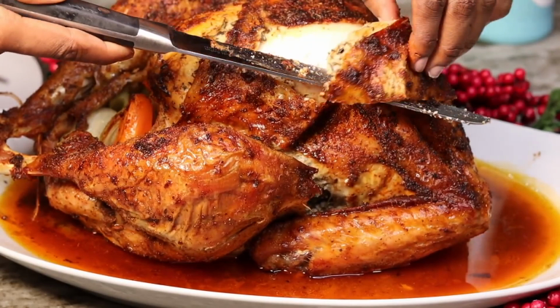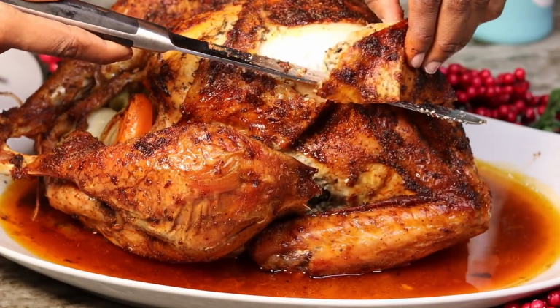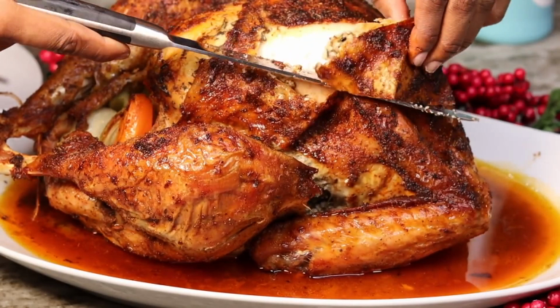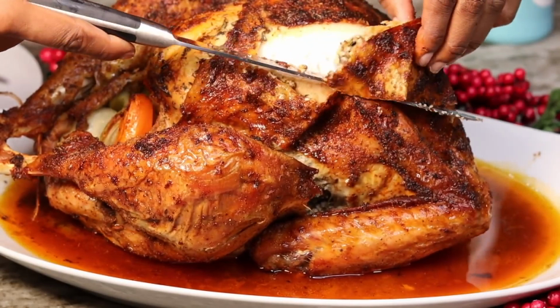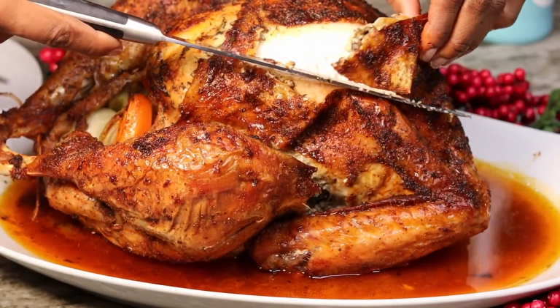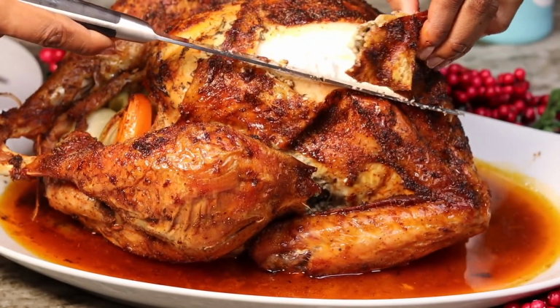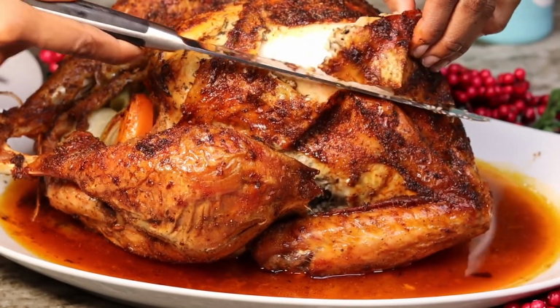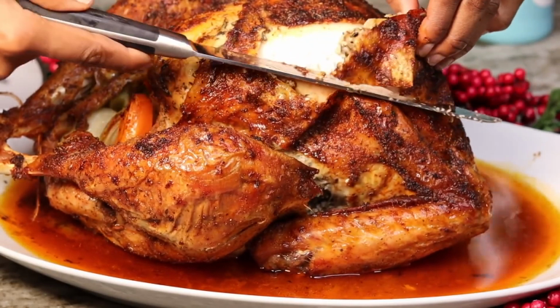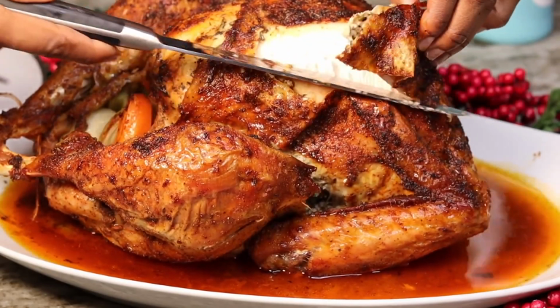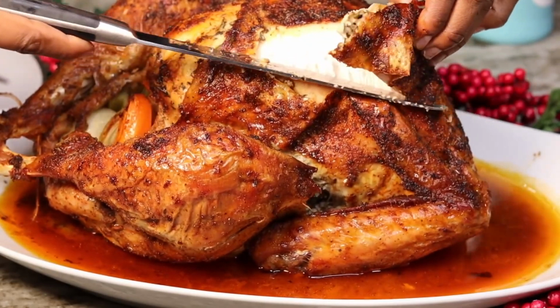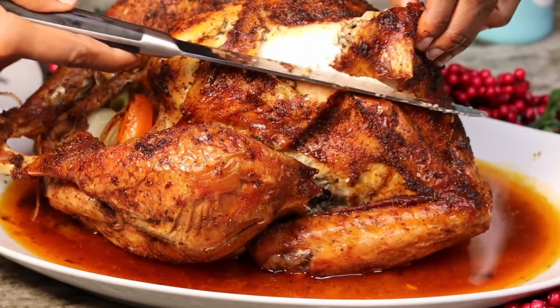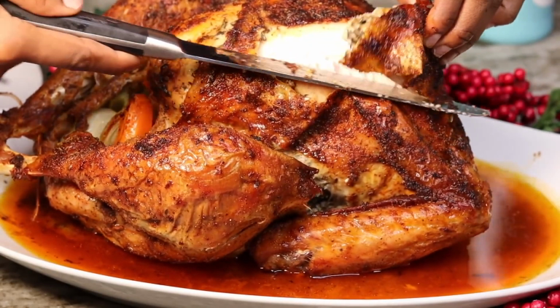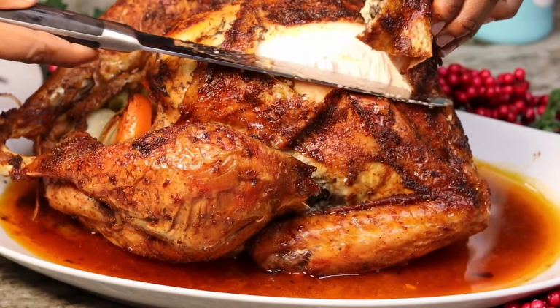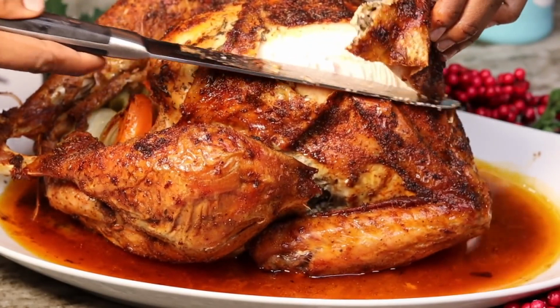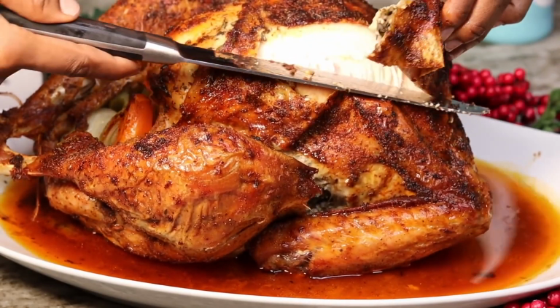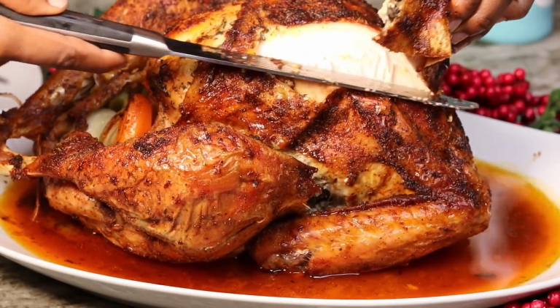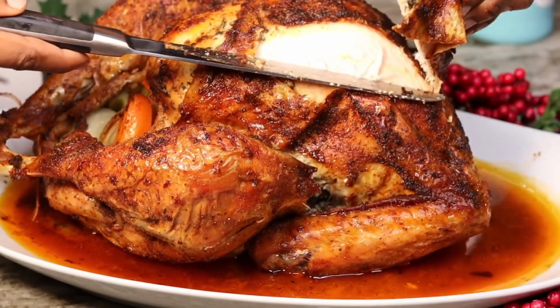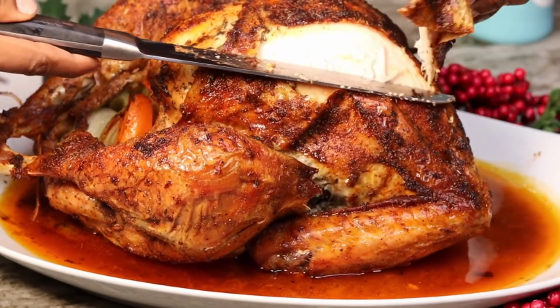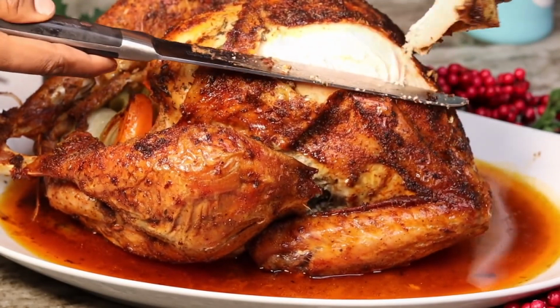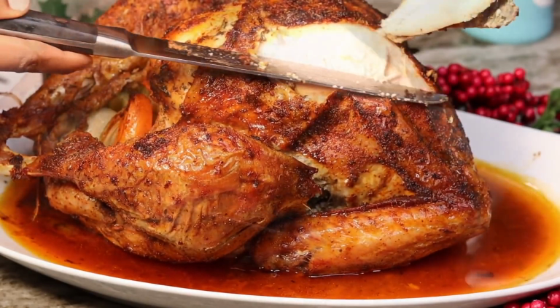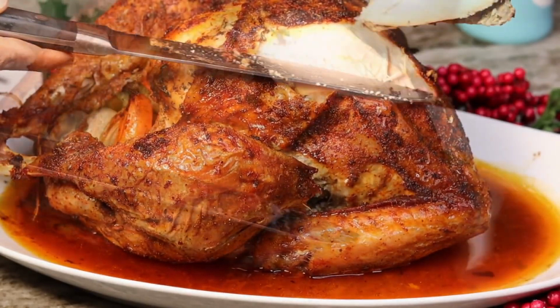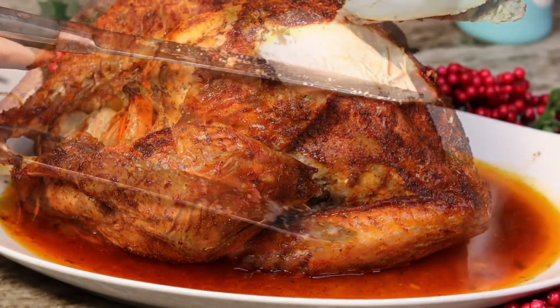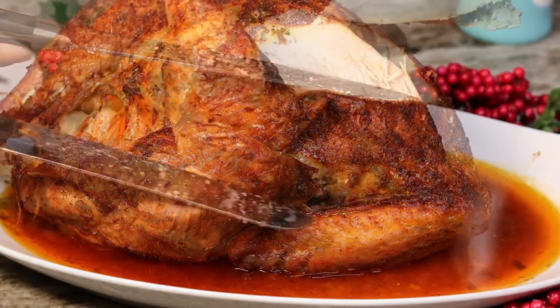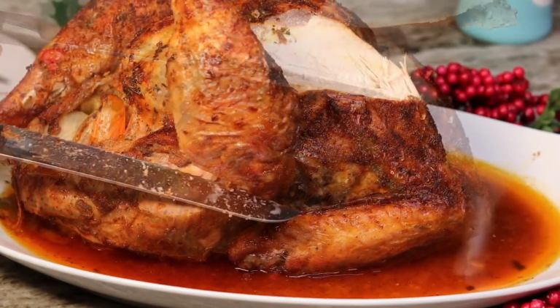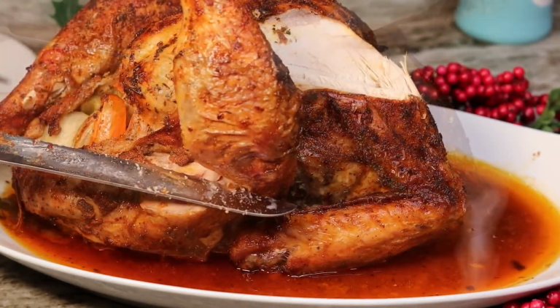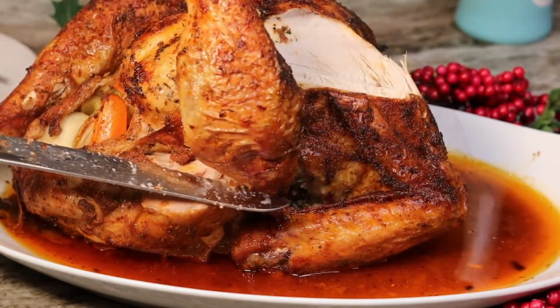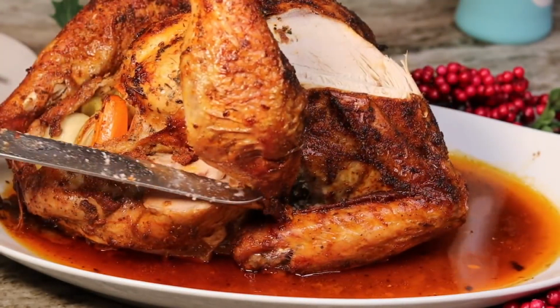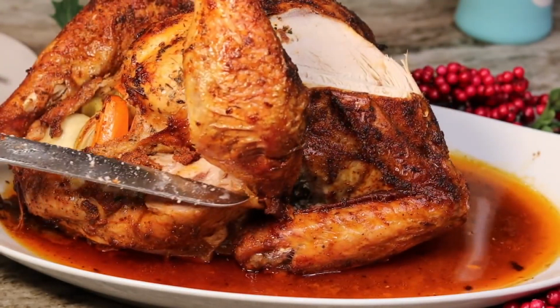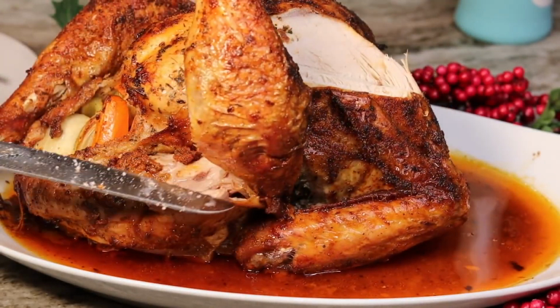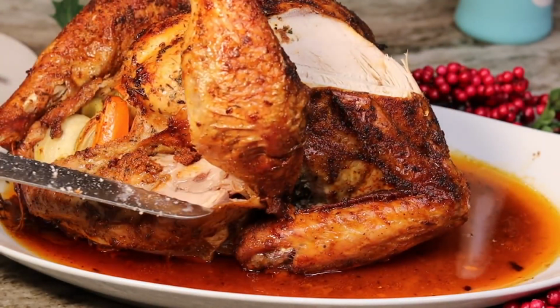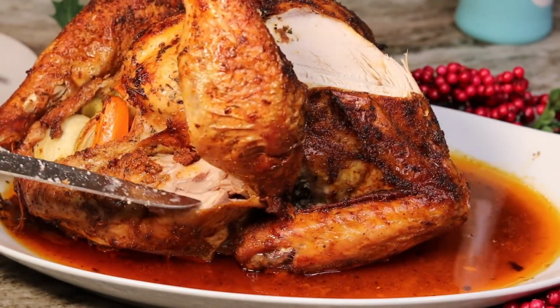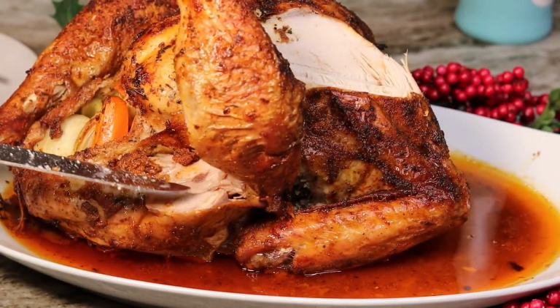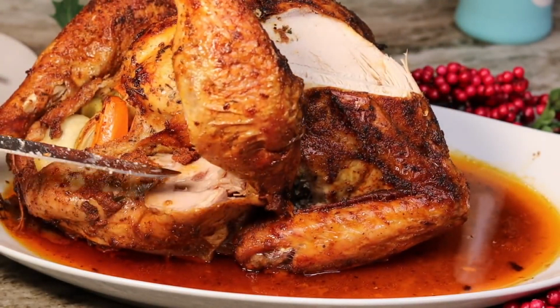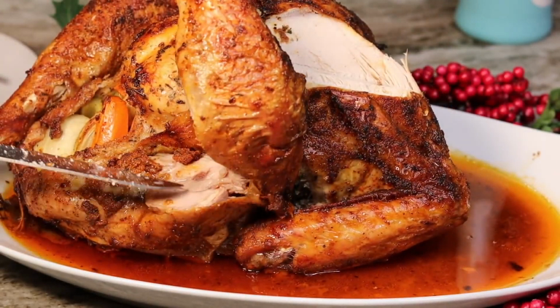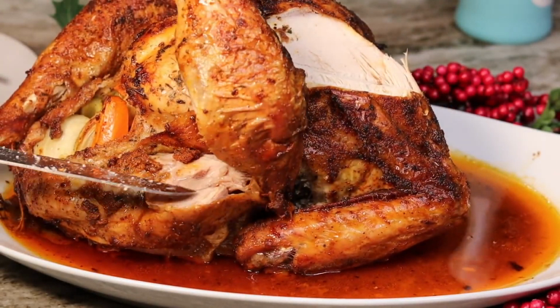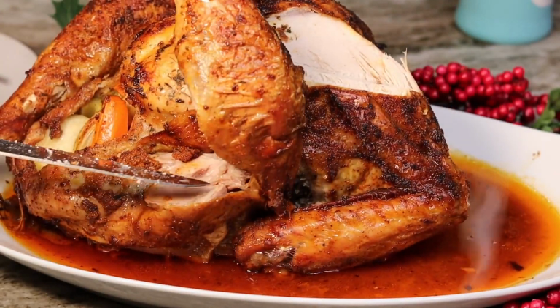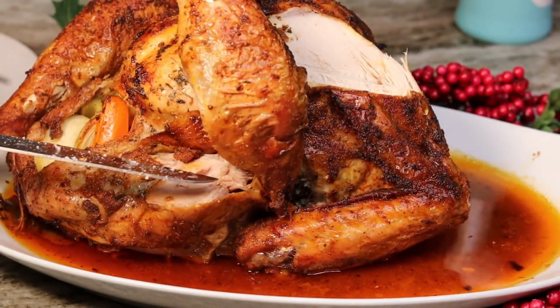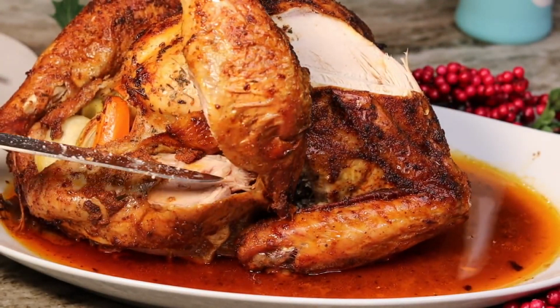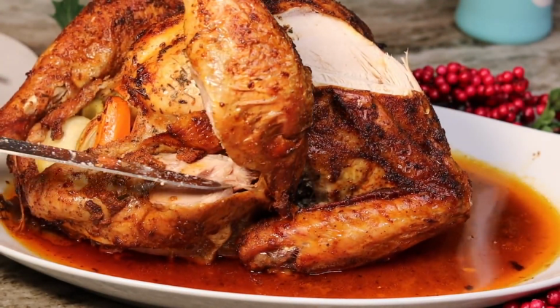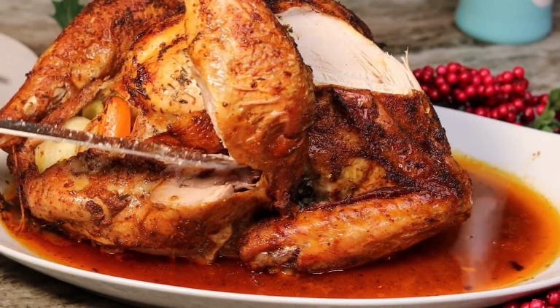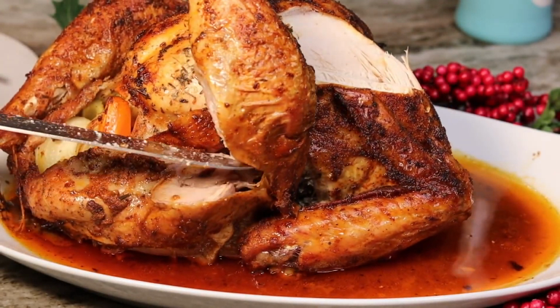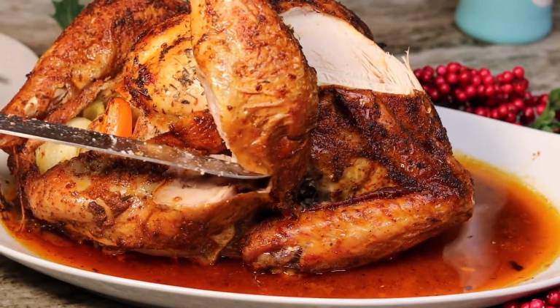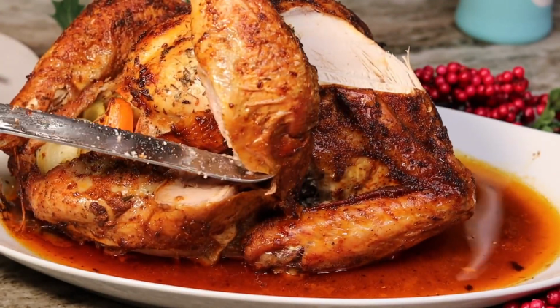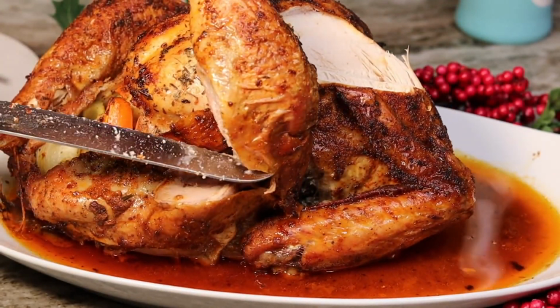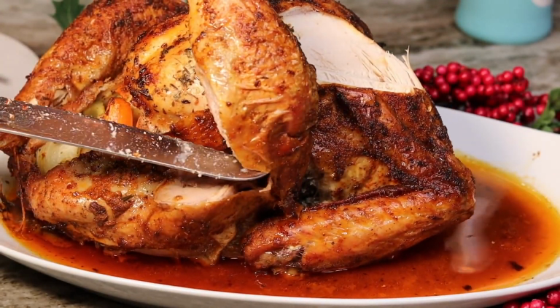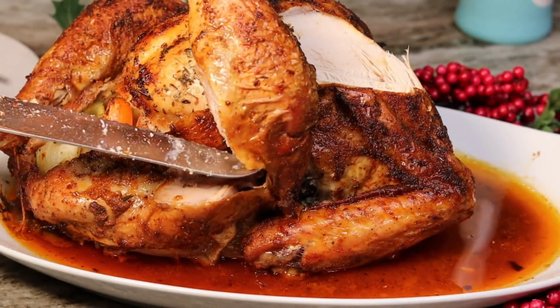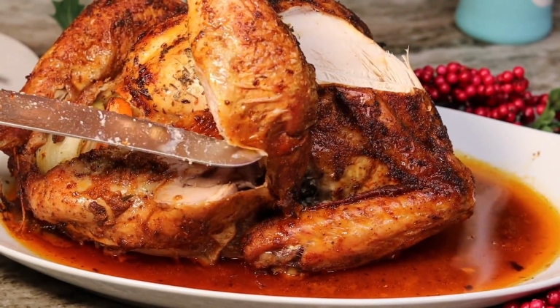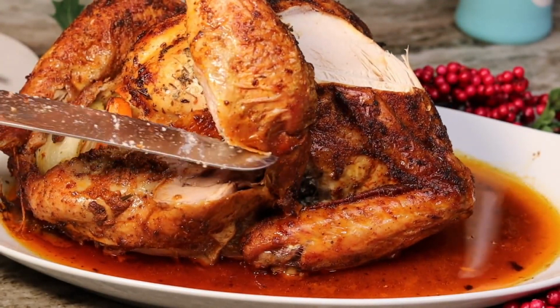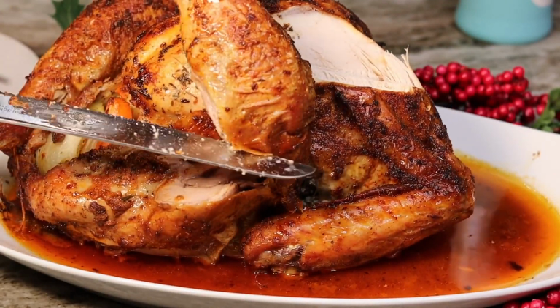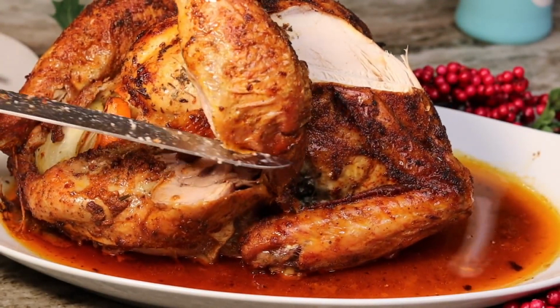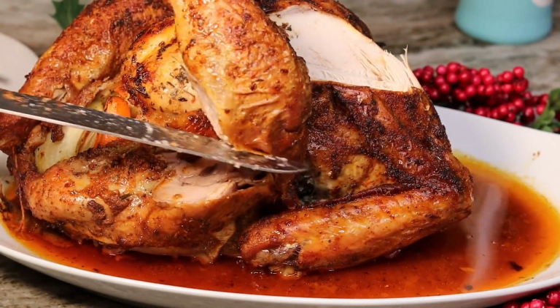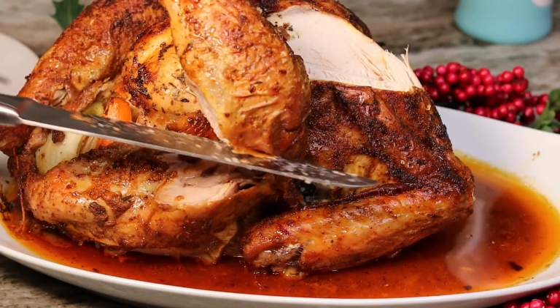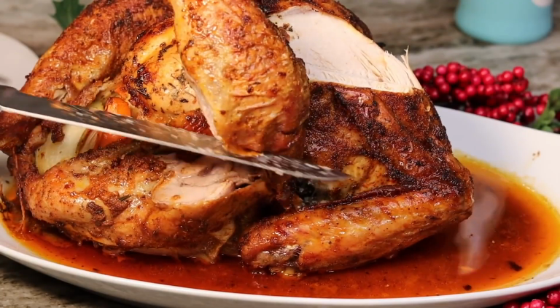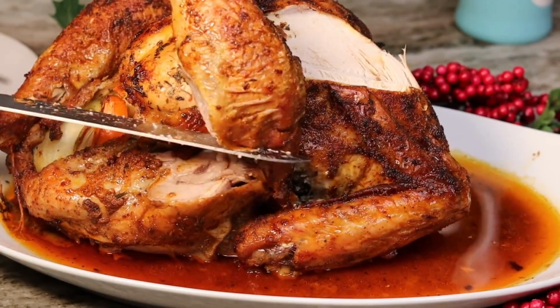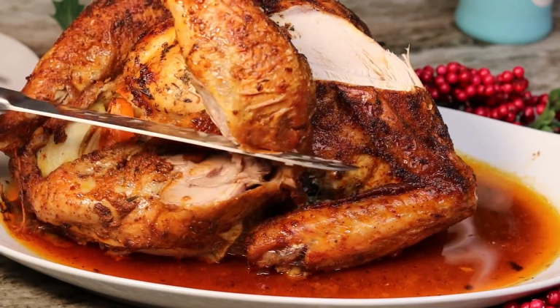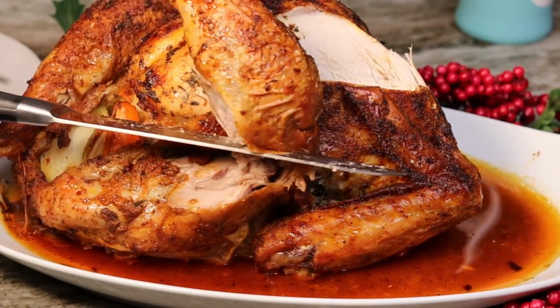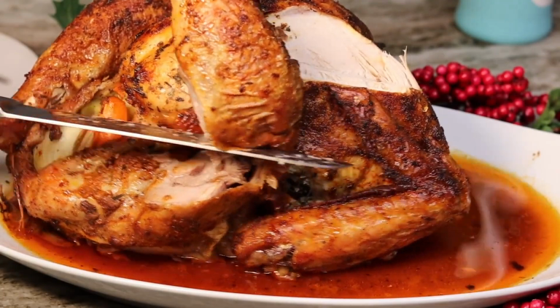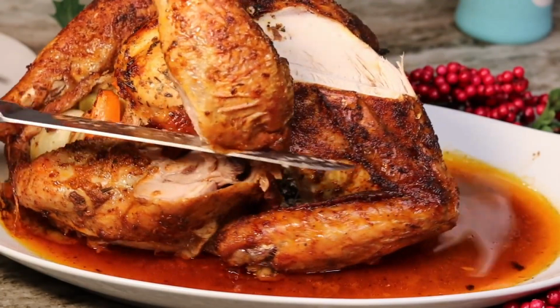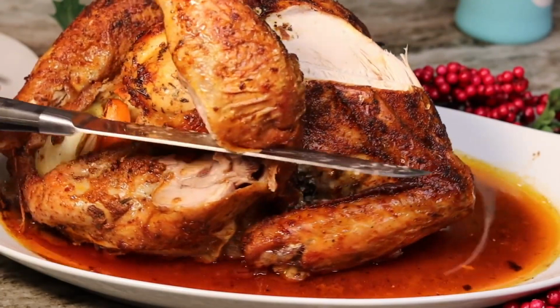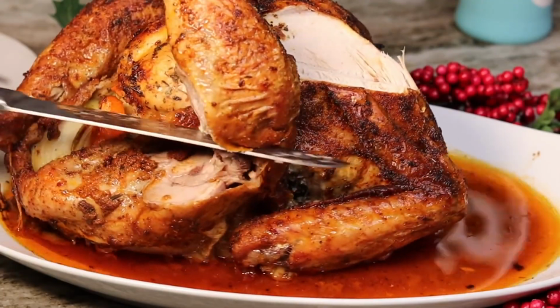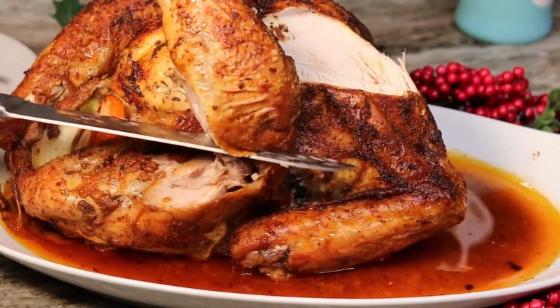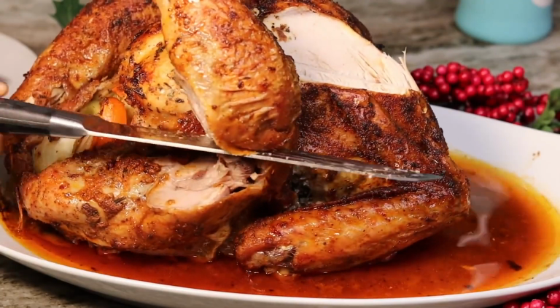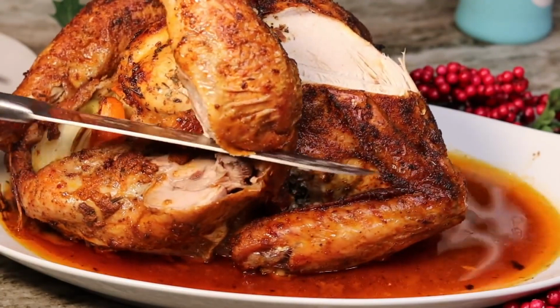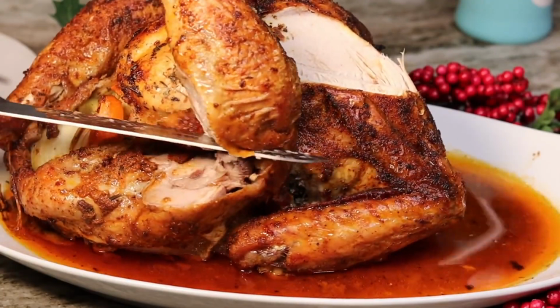In today's recipe I am going to show you guys how to make some juicy baked turkey in the oven.